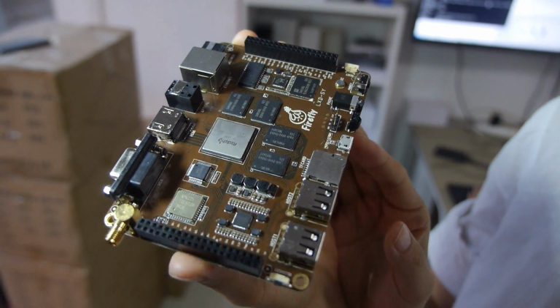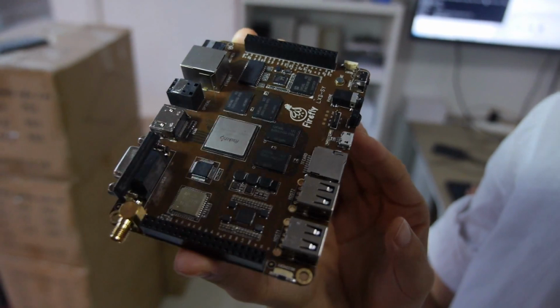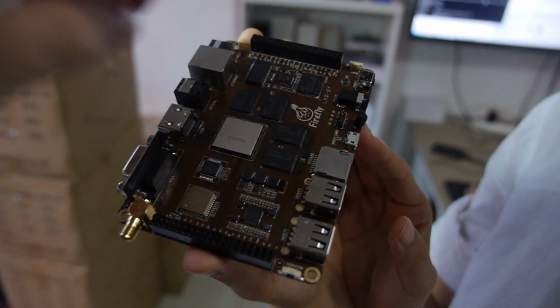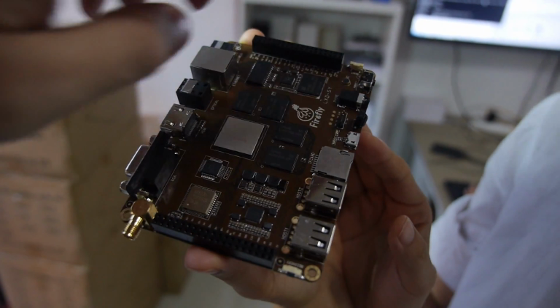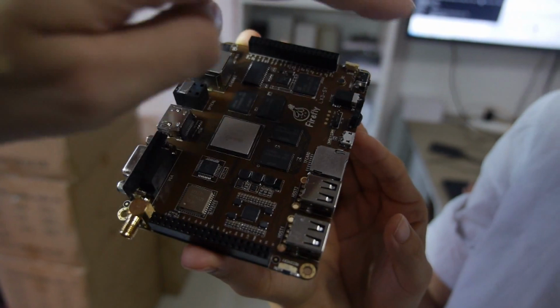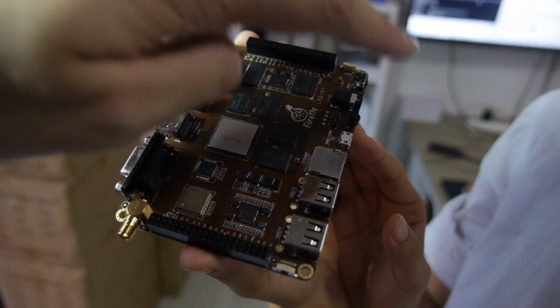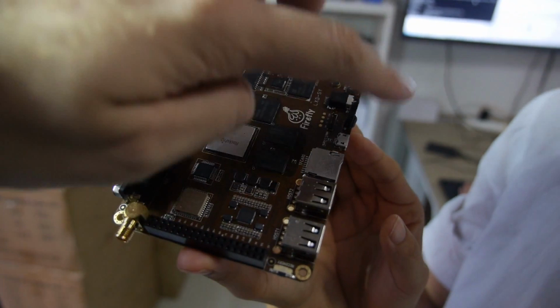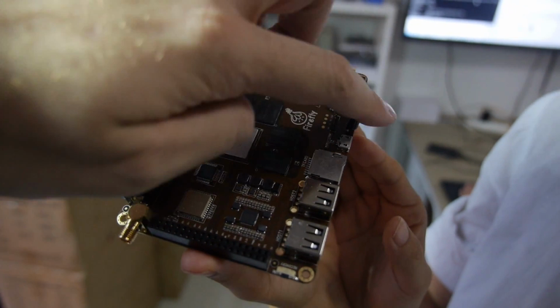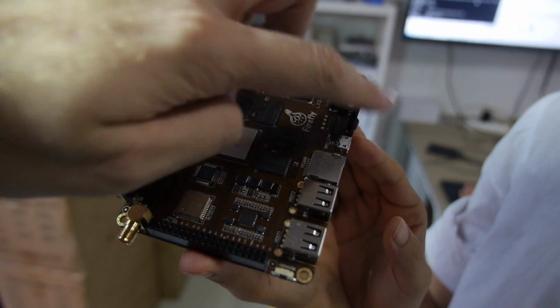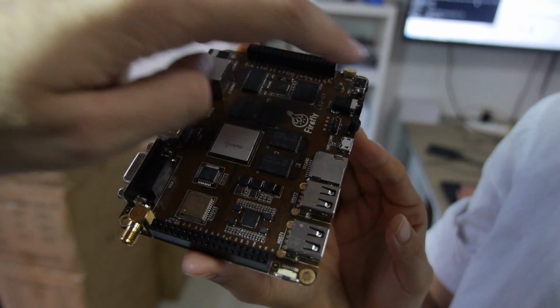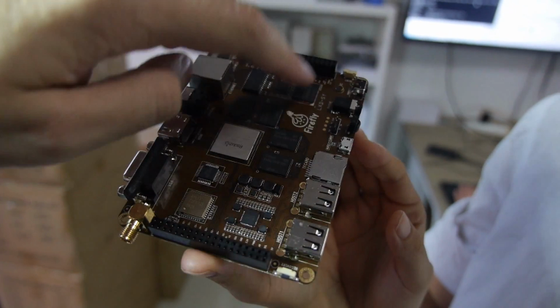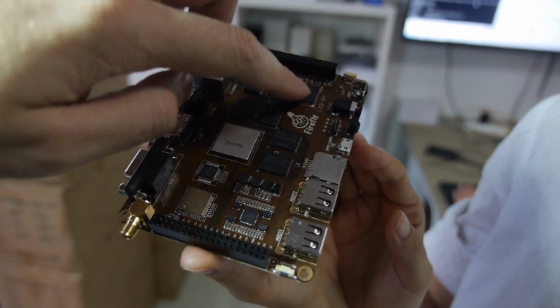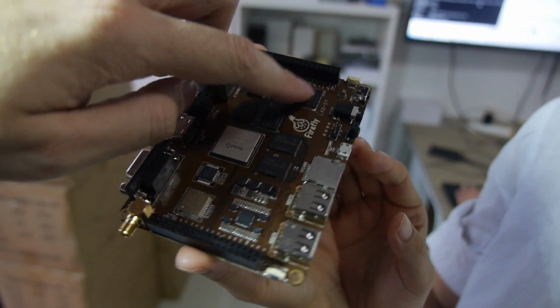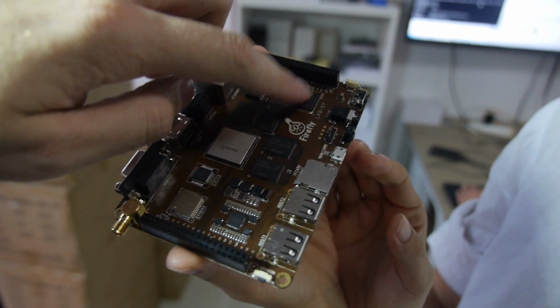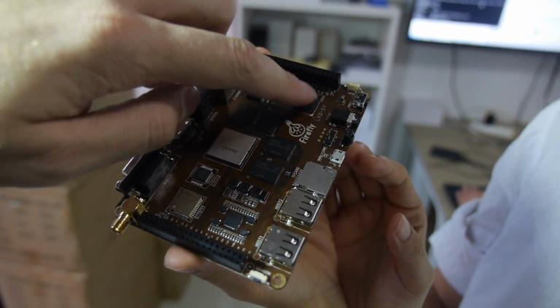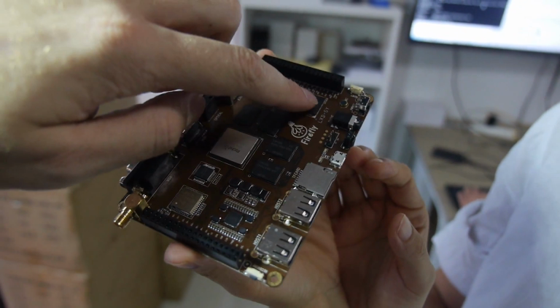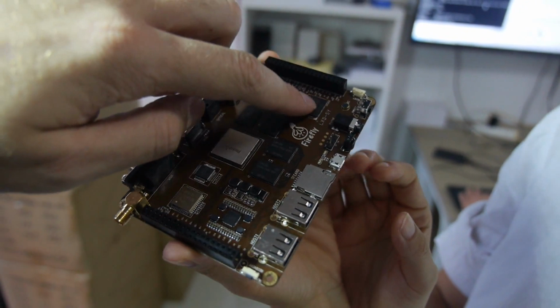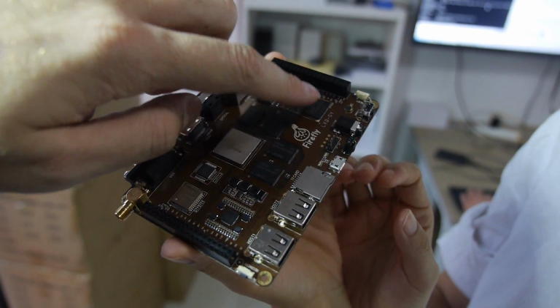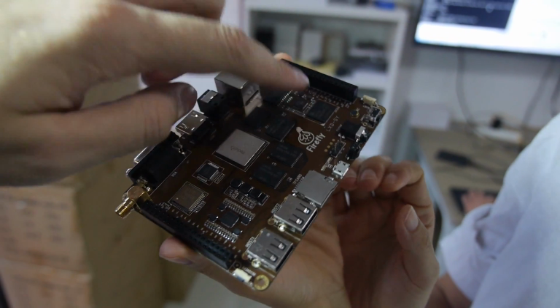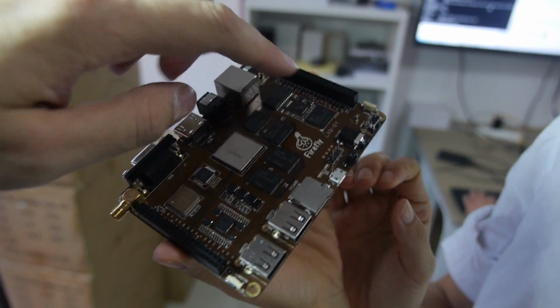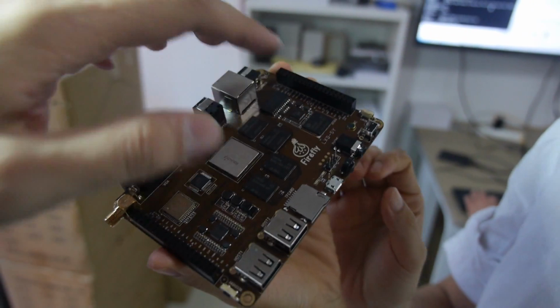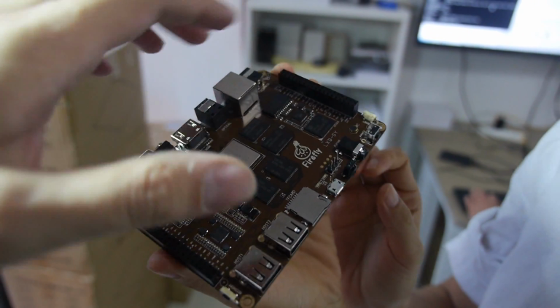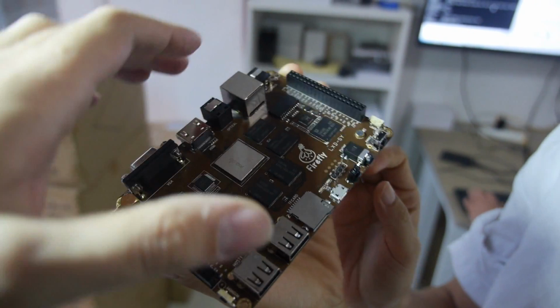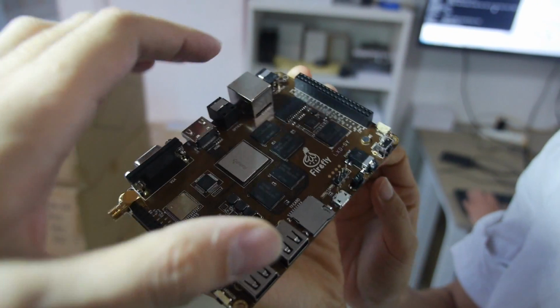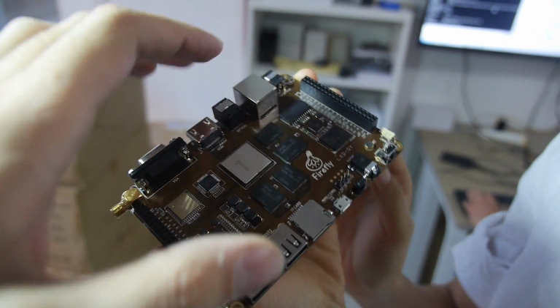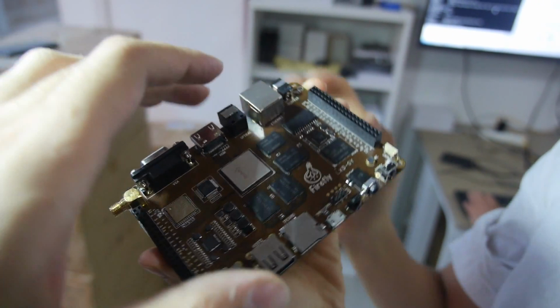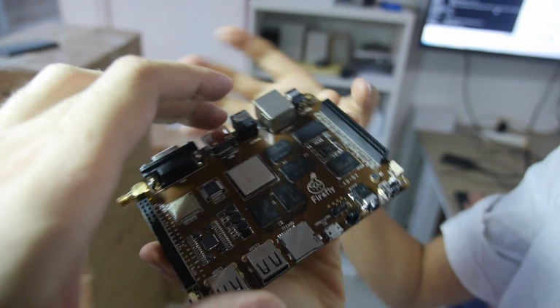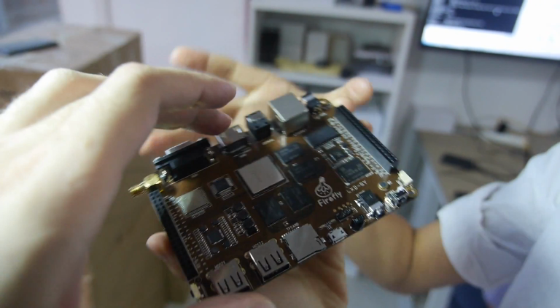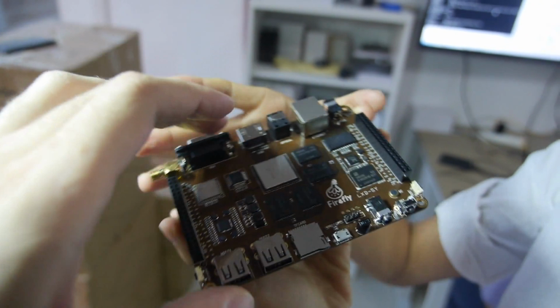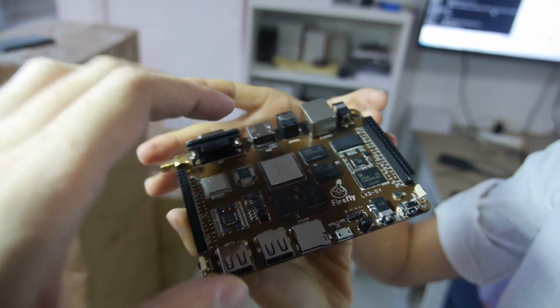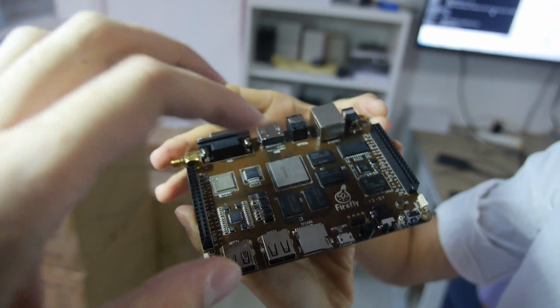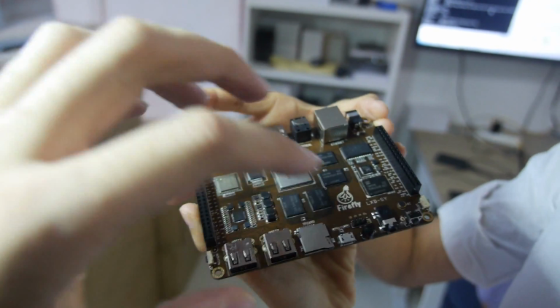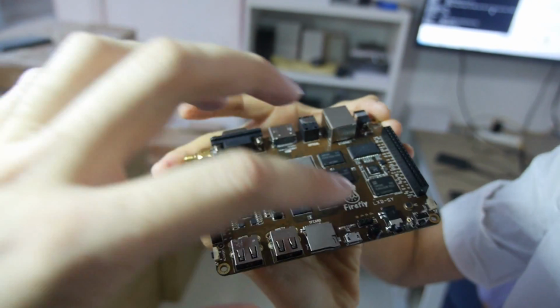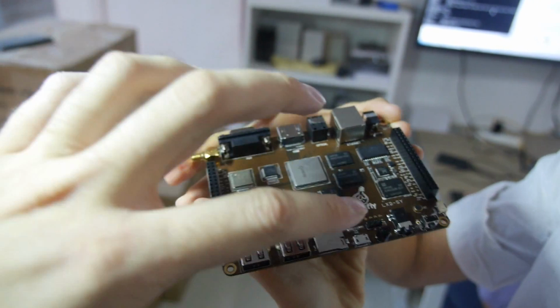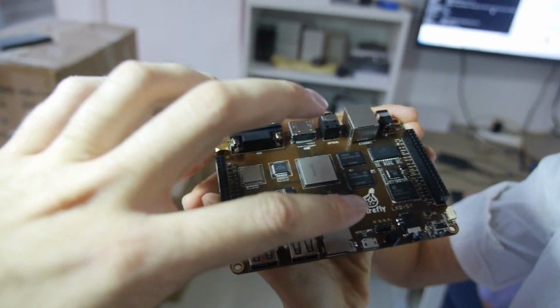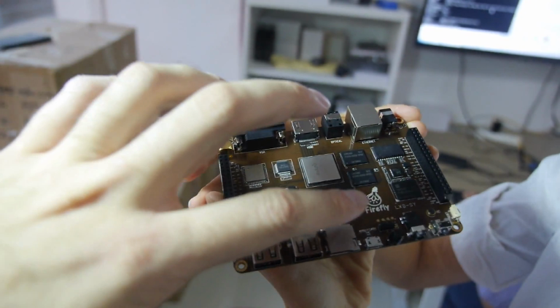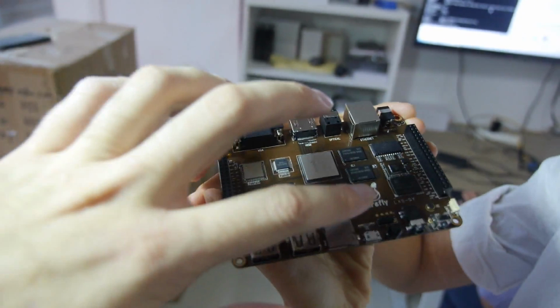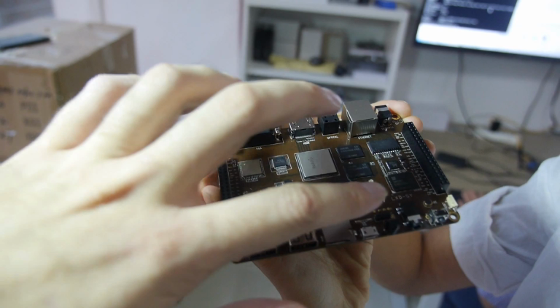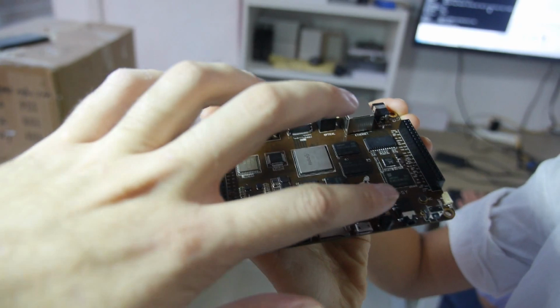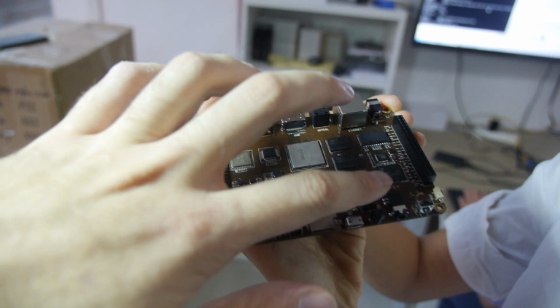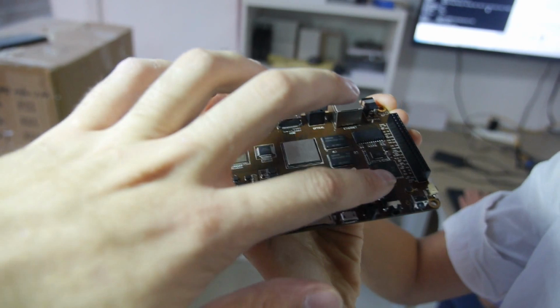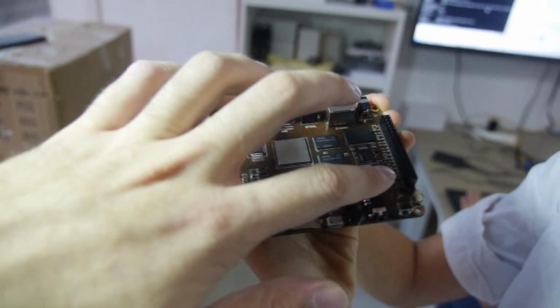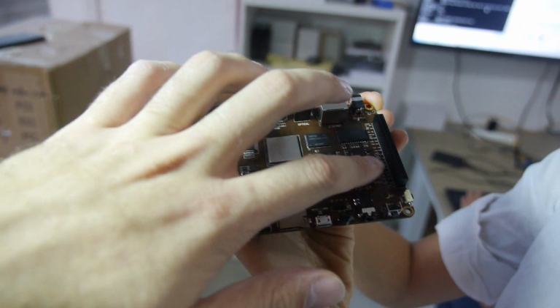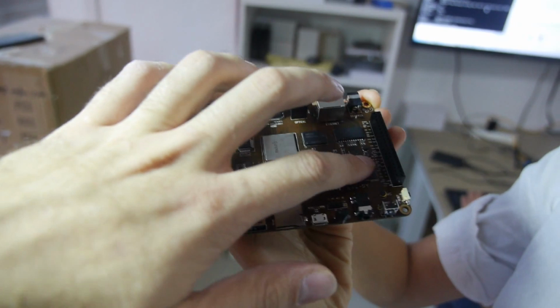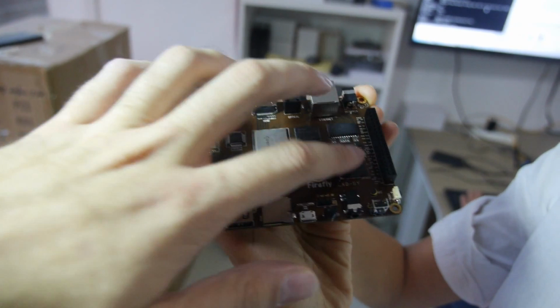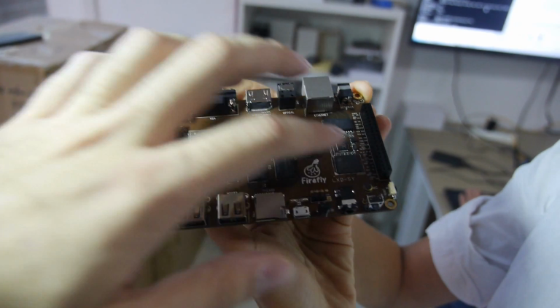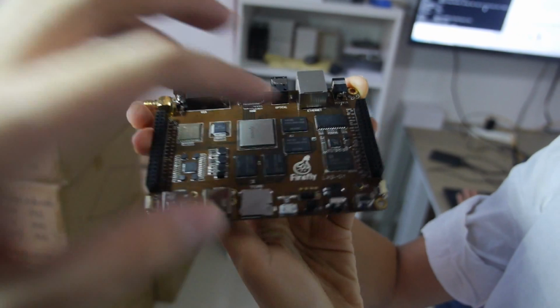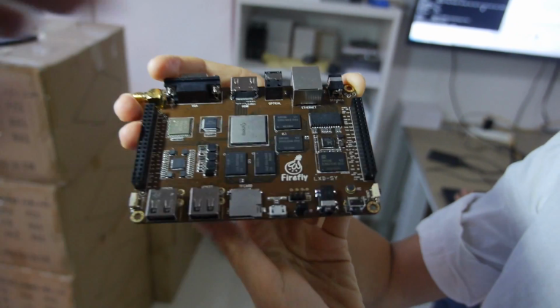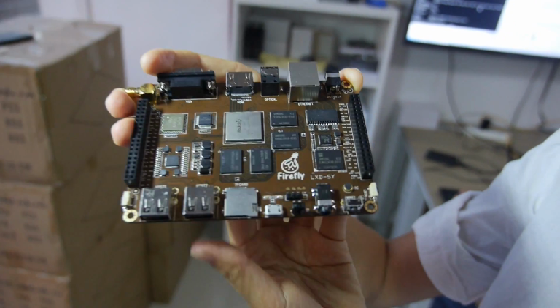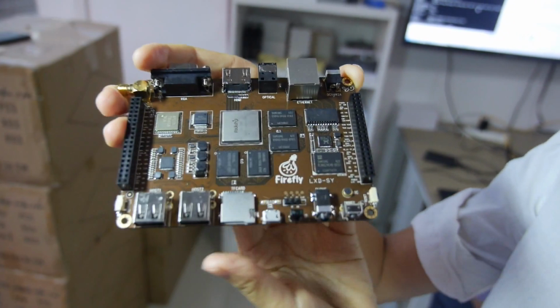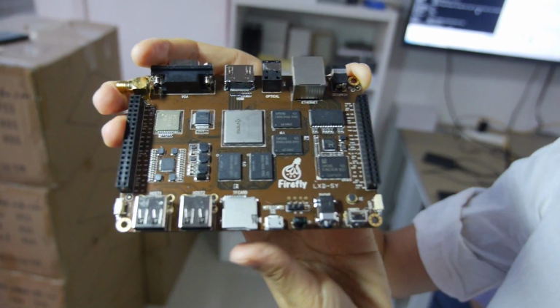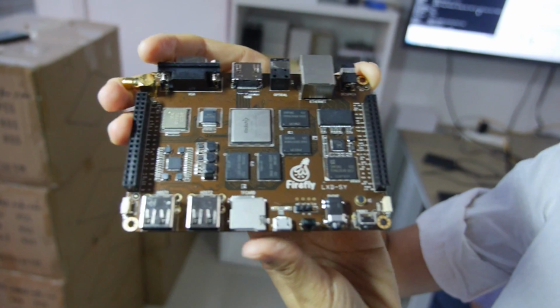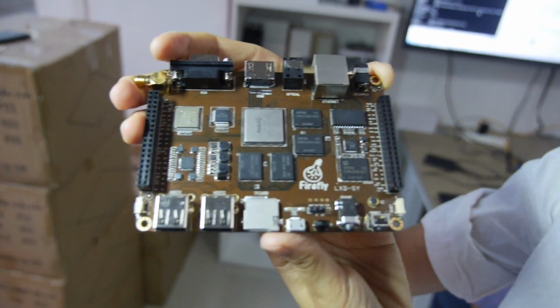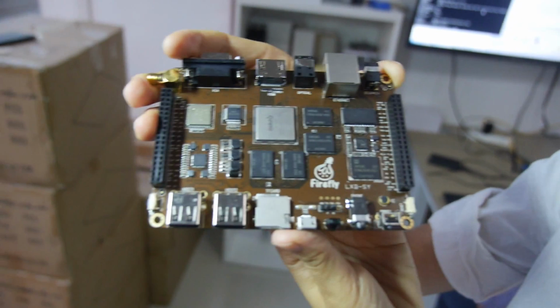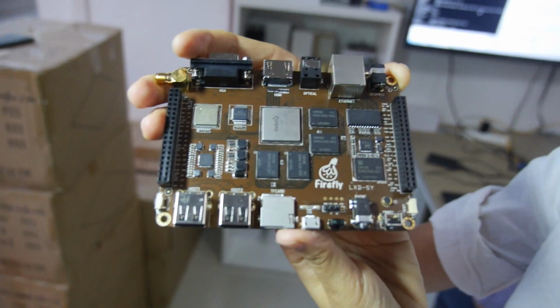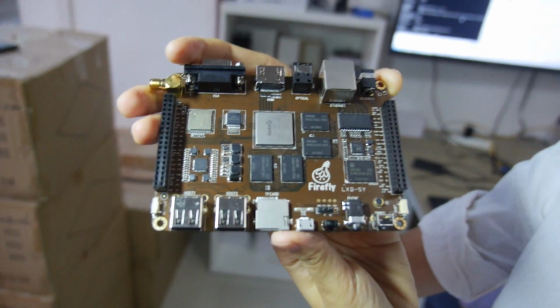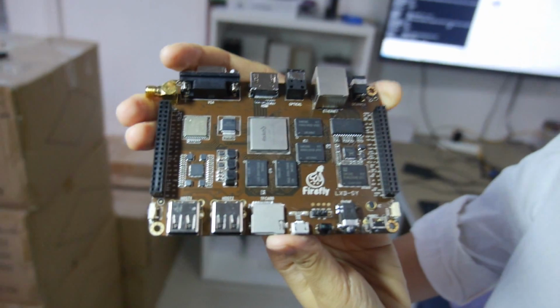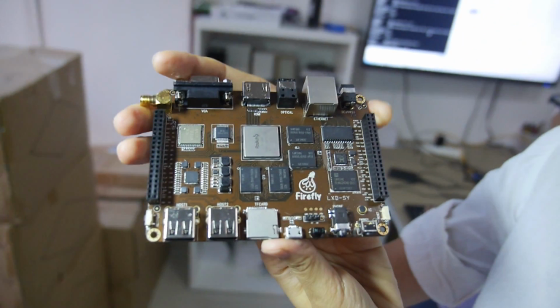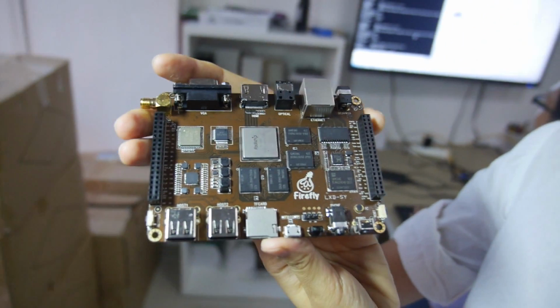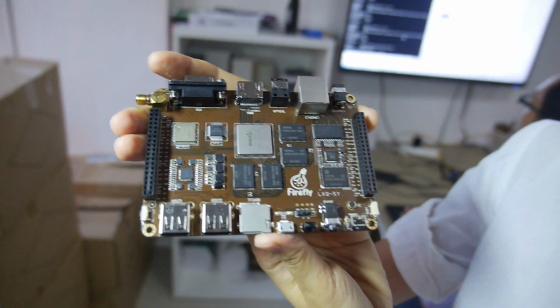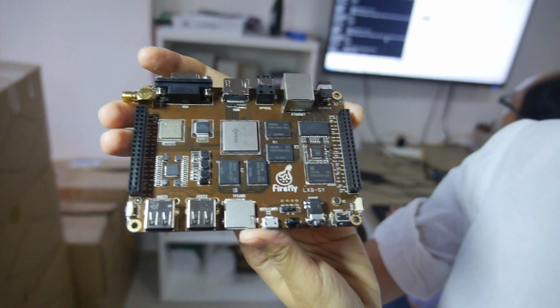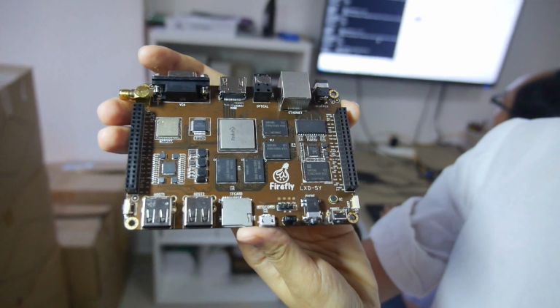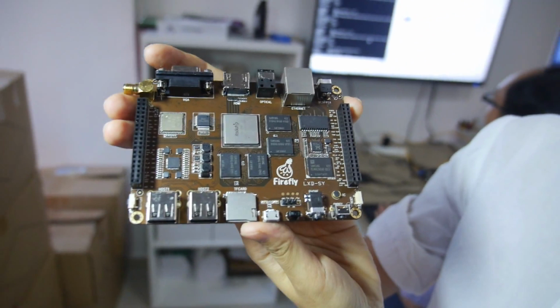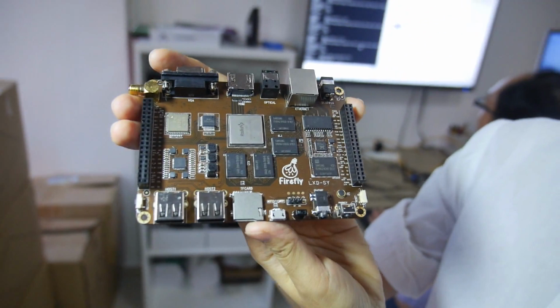What do you call this? EMMC. EMMC right here. Samsung EMMC.